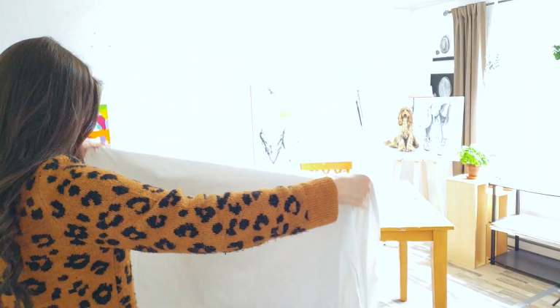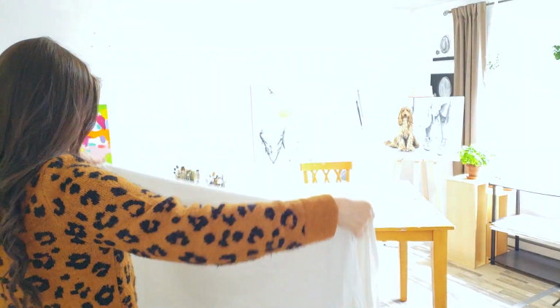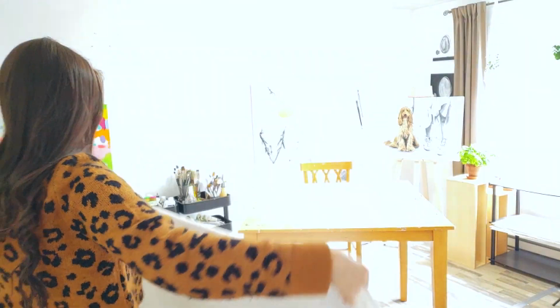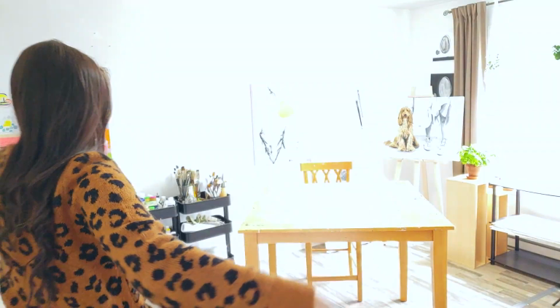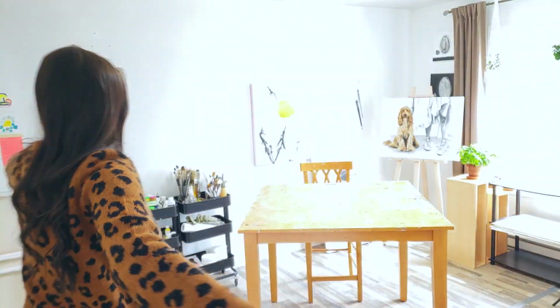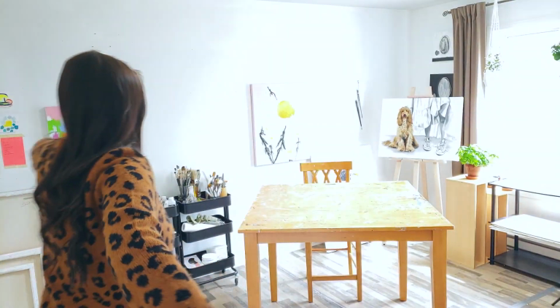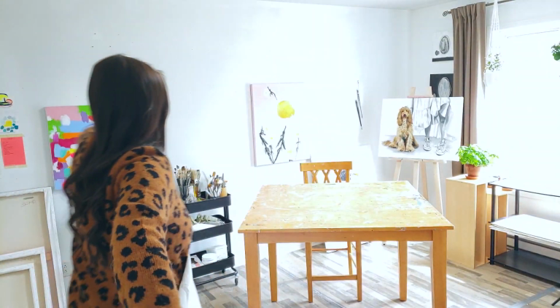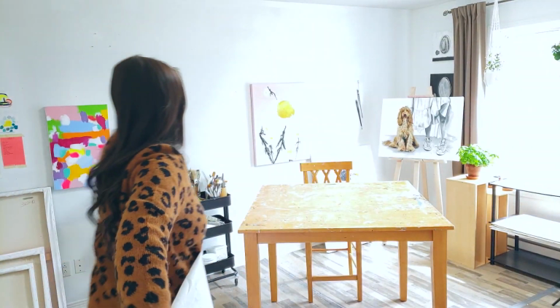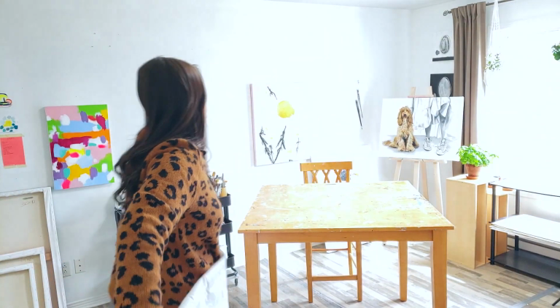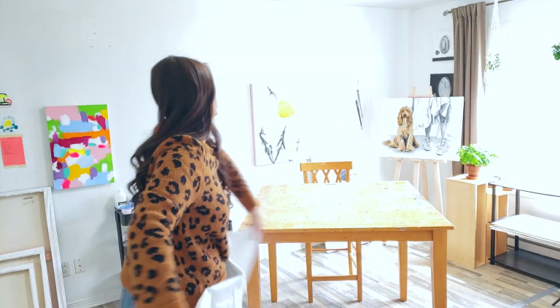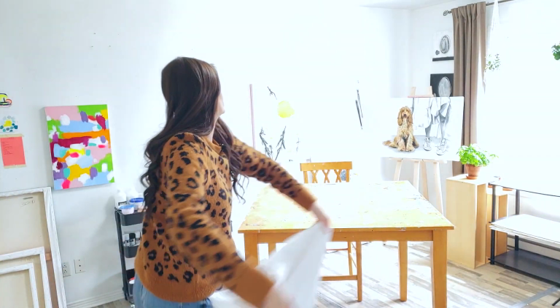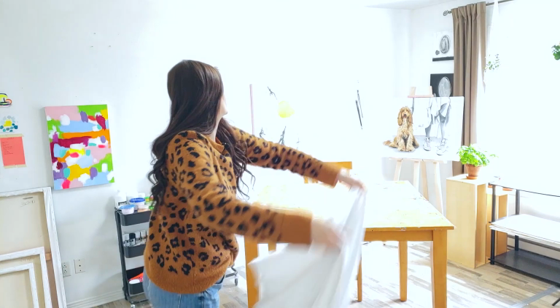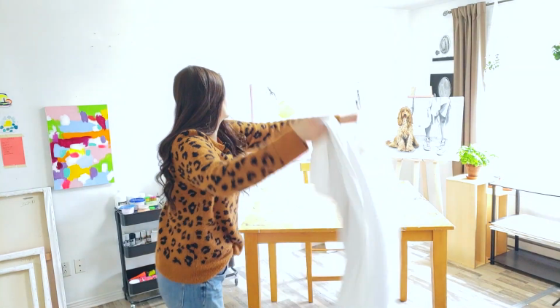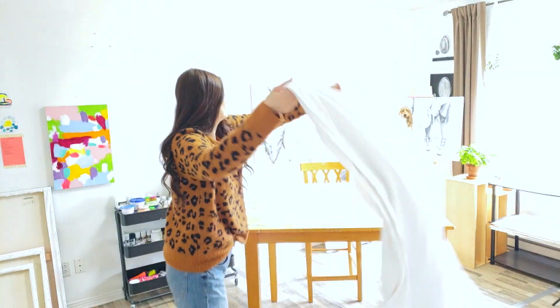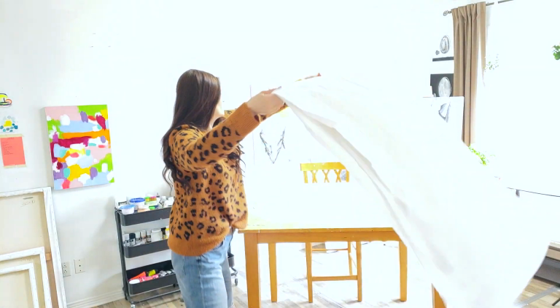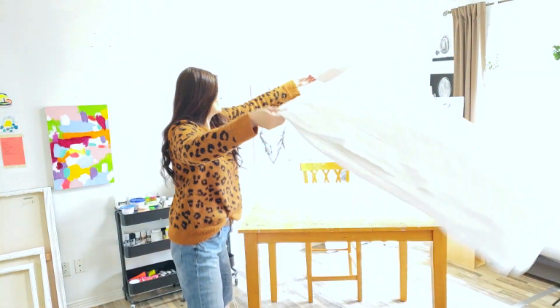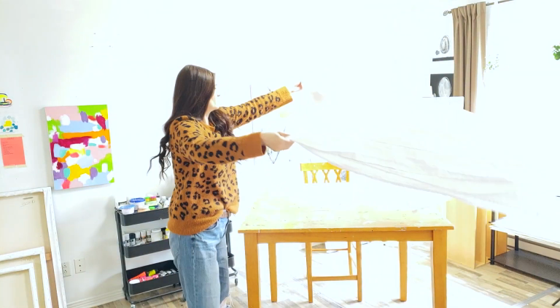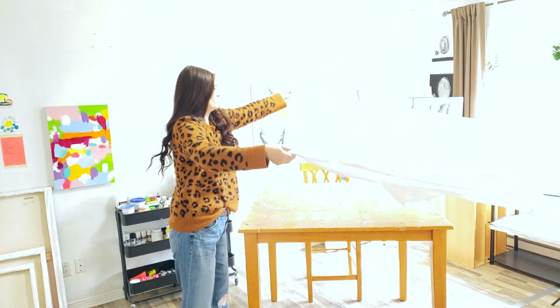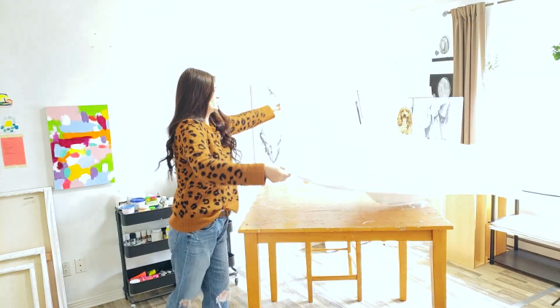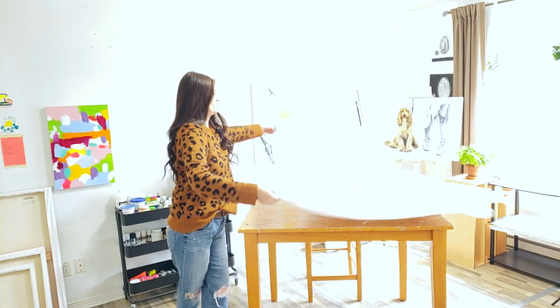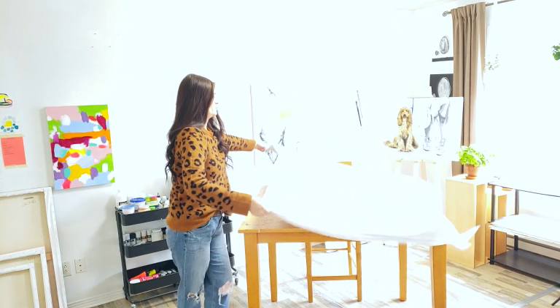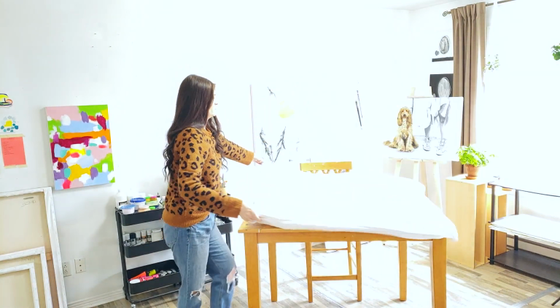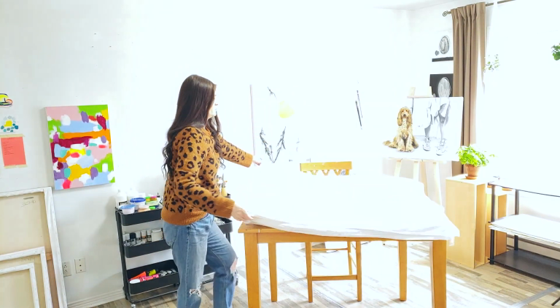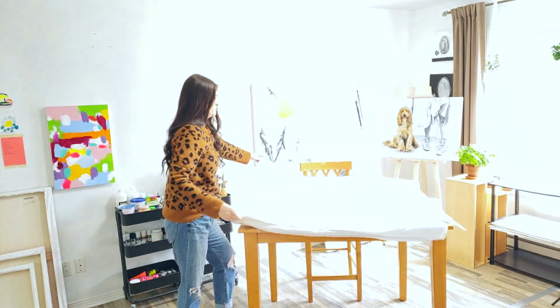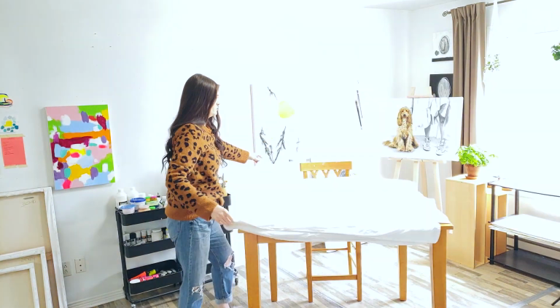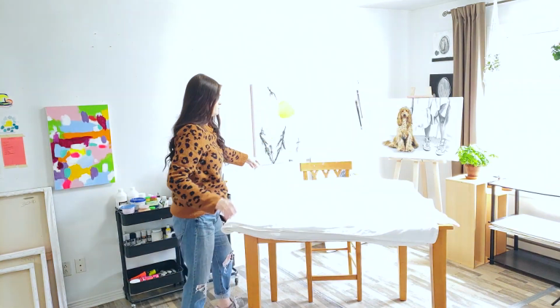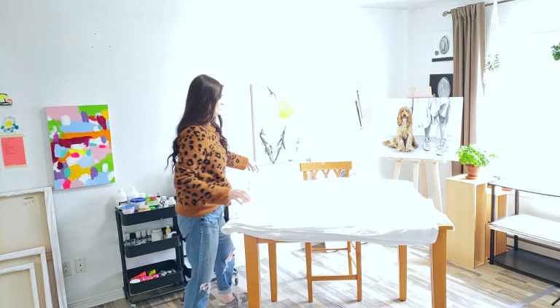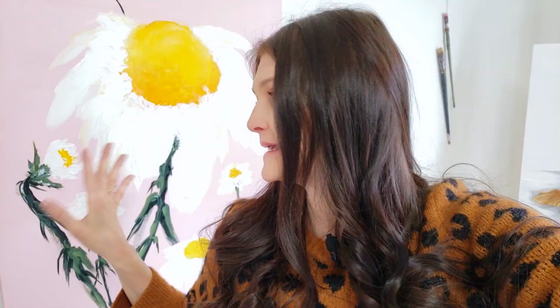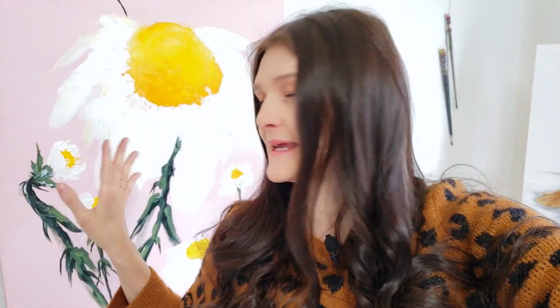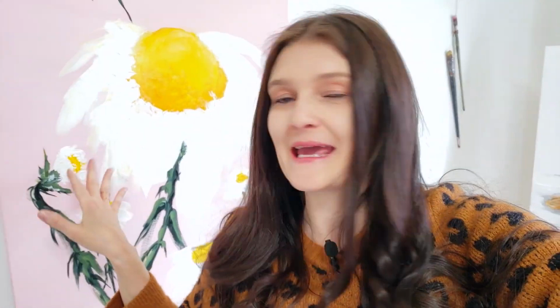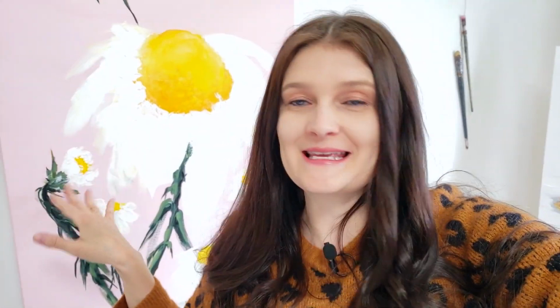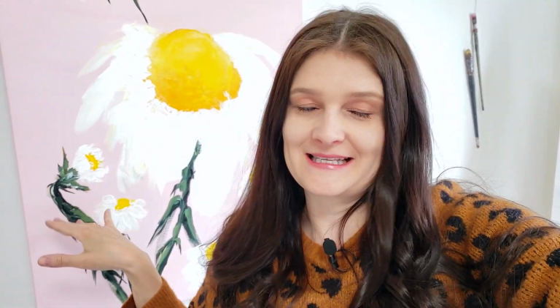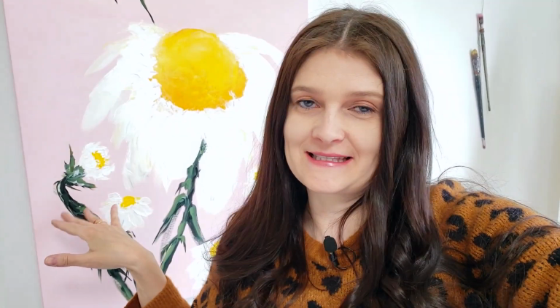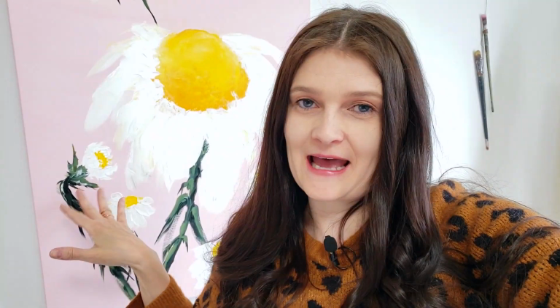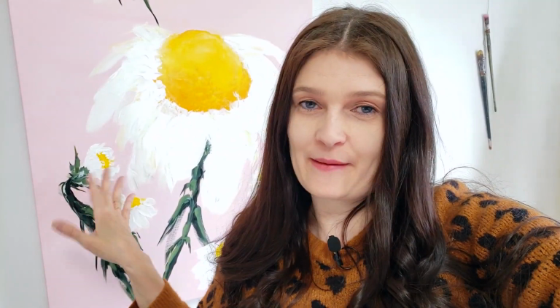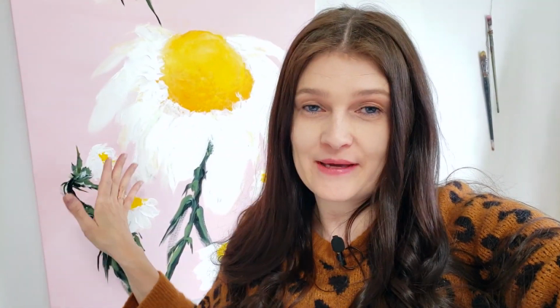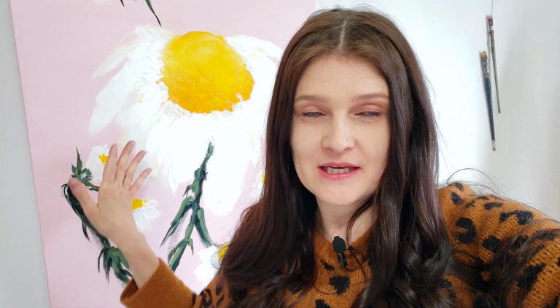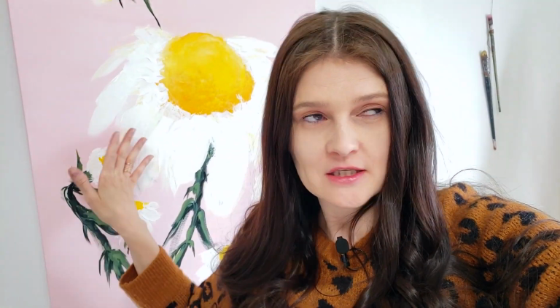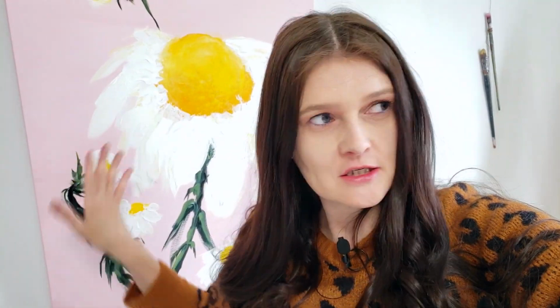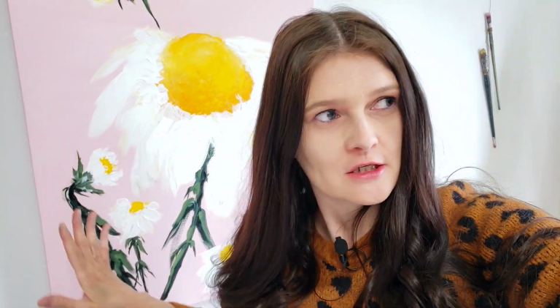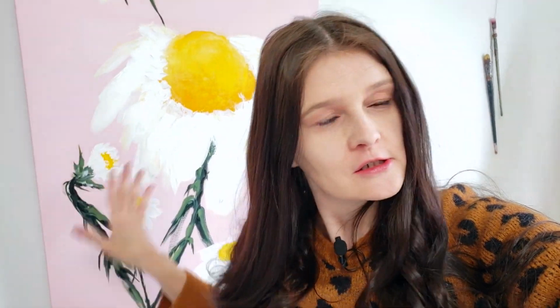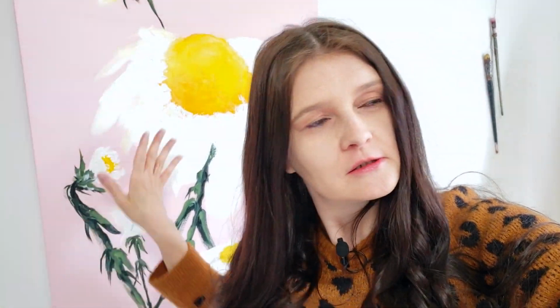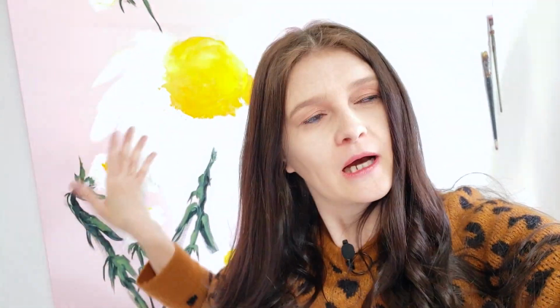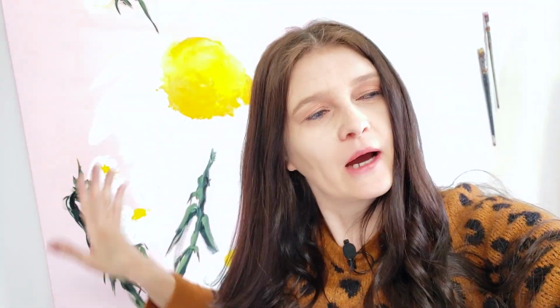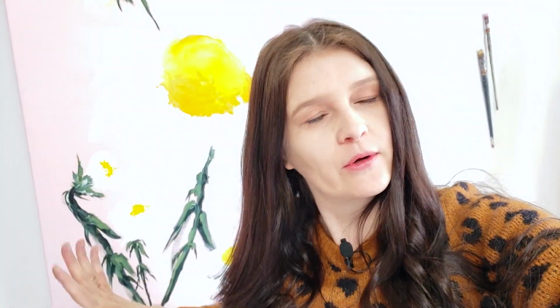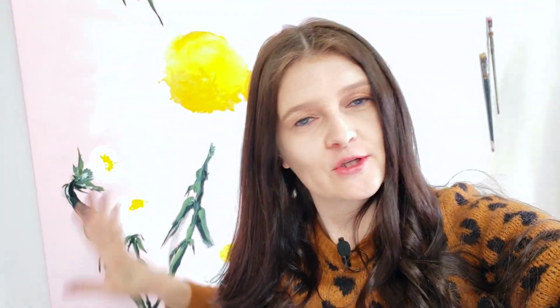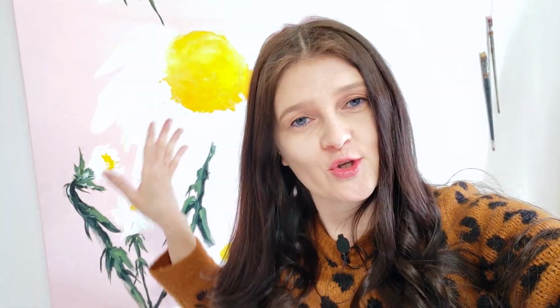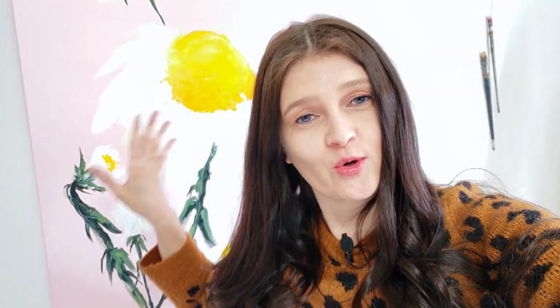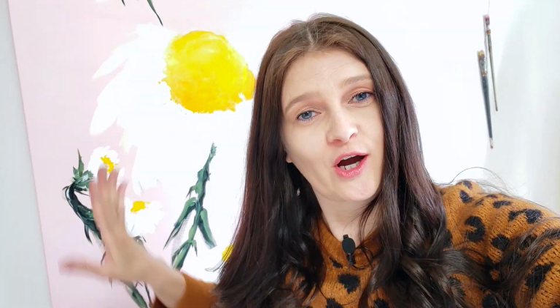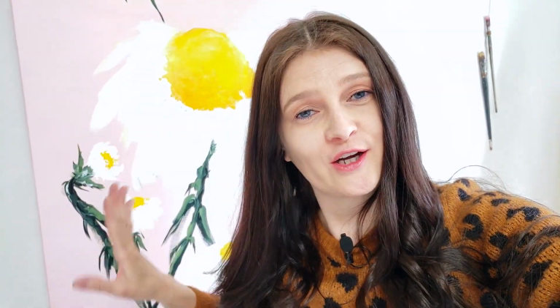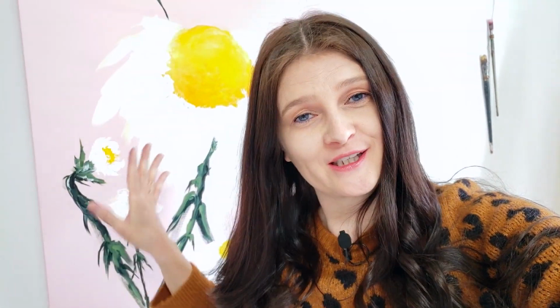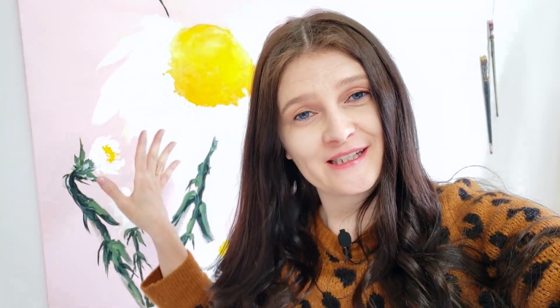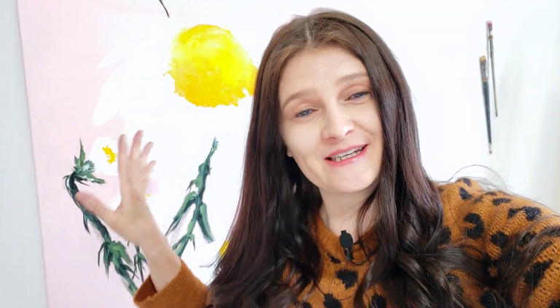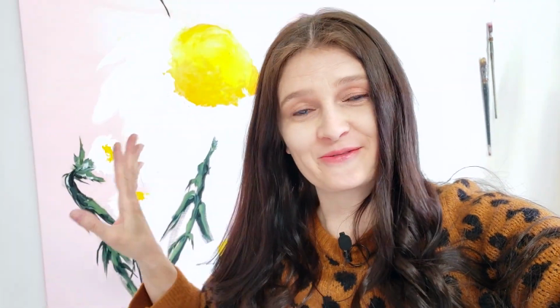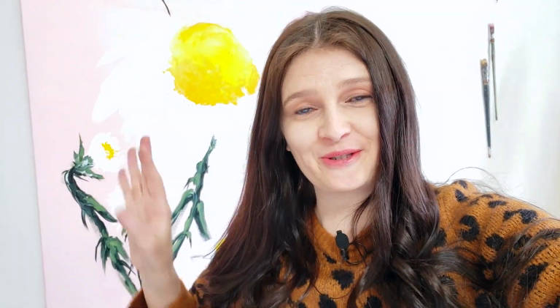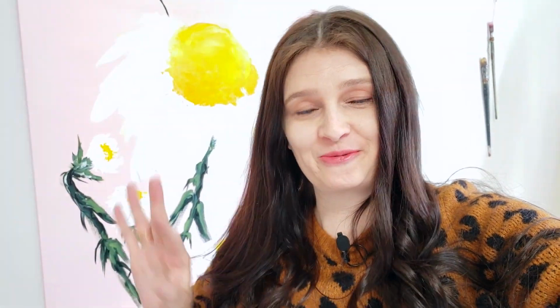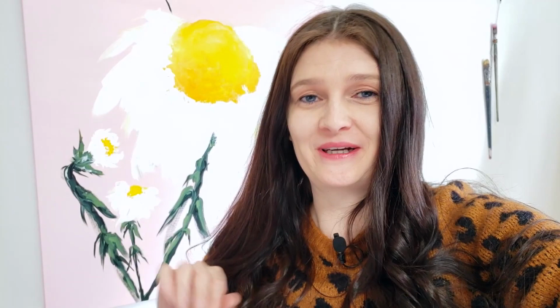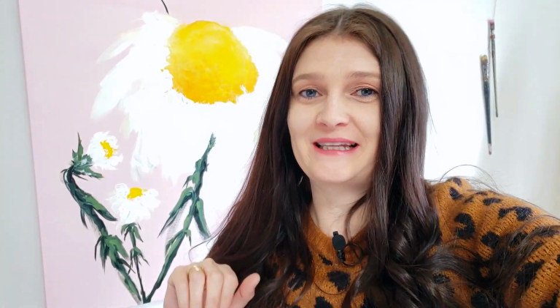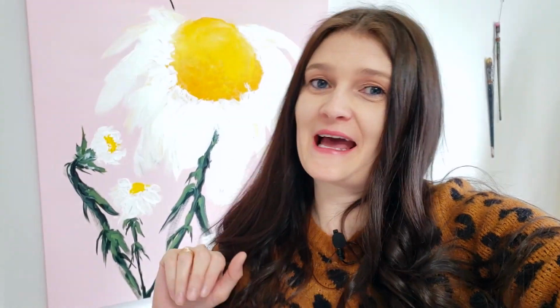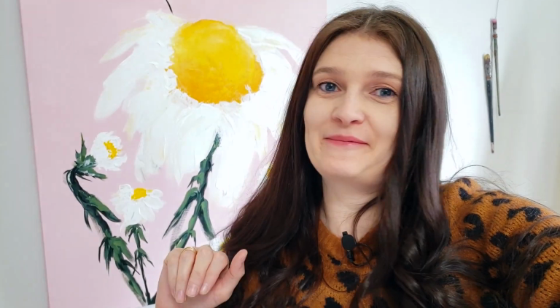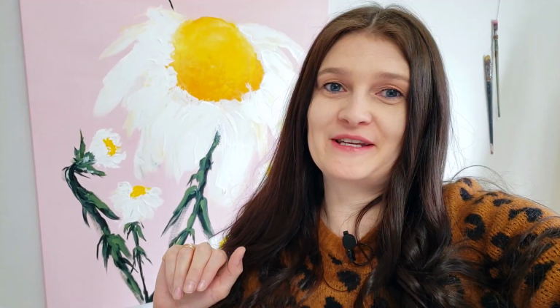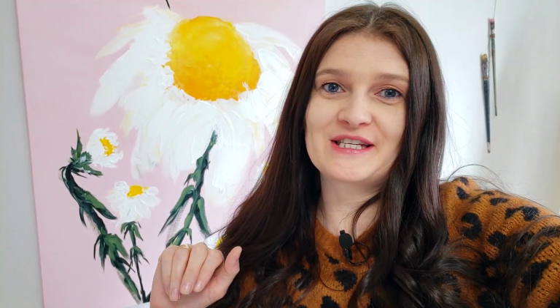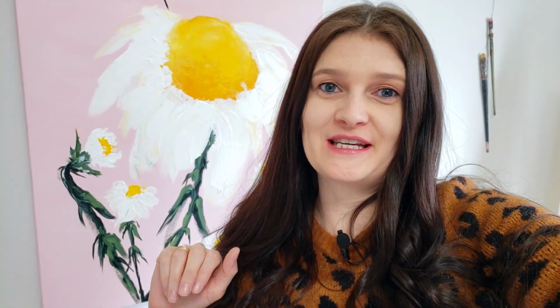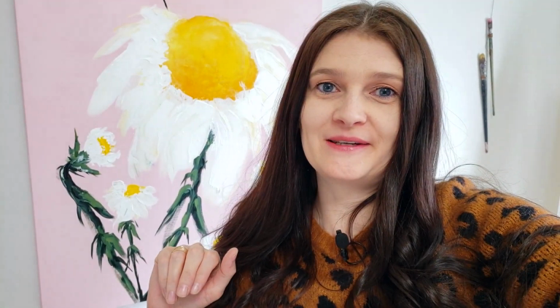I always lay down a piece of cloth on my table to make sure that the painting isn't damaged. I worked so hard on it — wouldn't want to damage it.